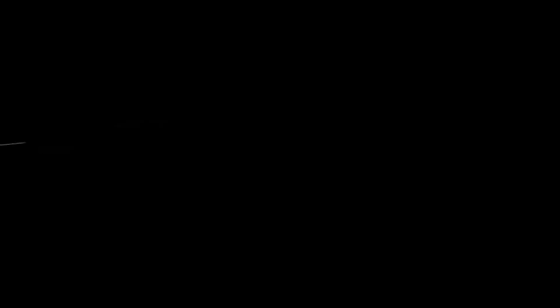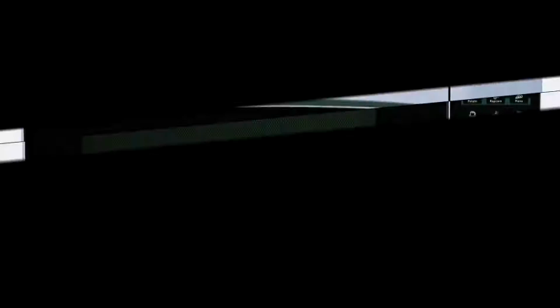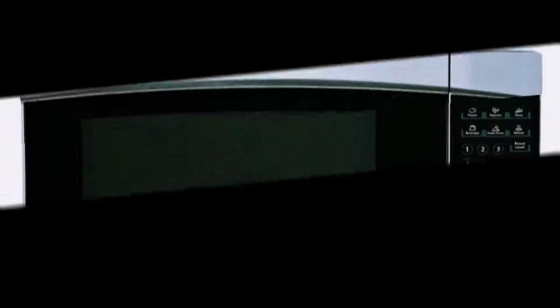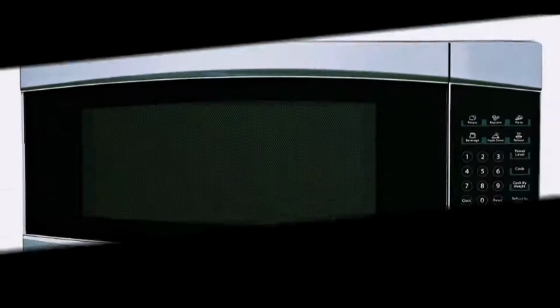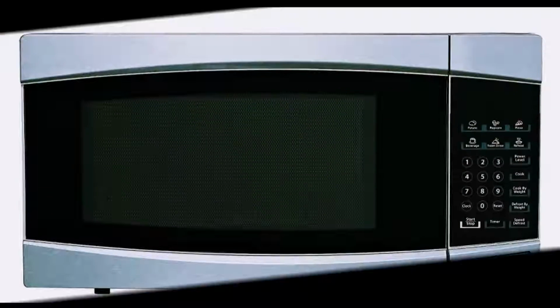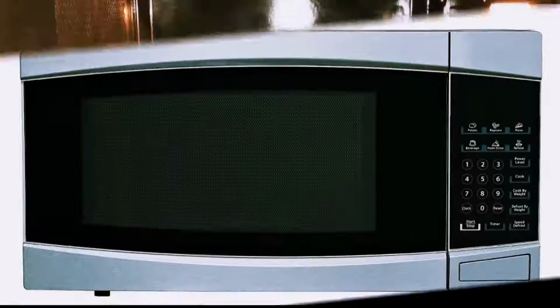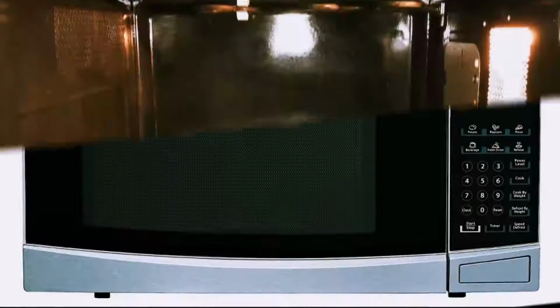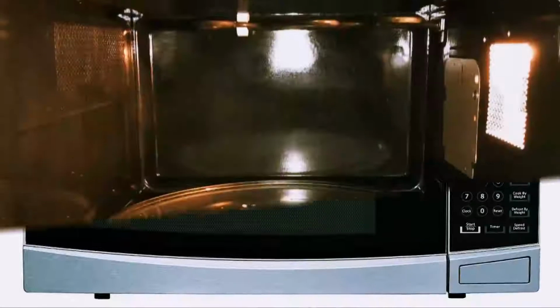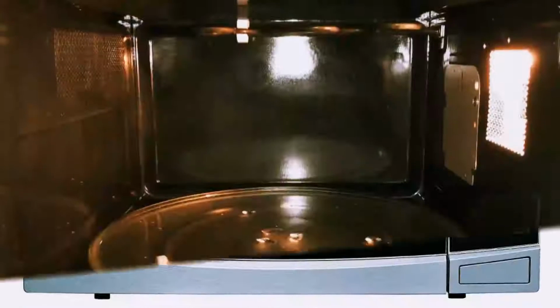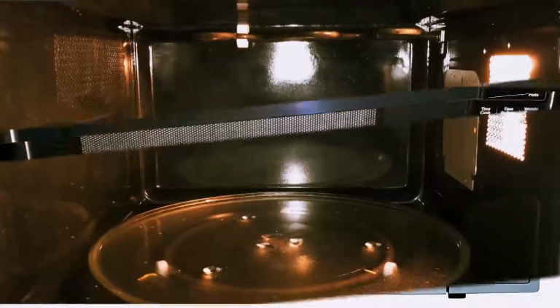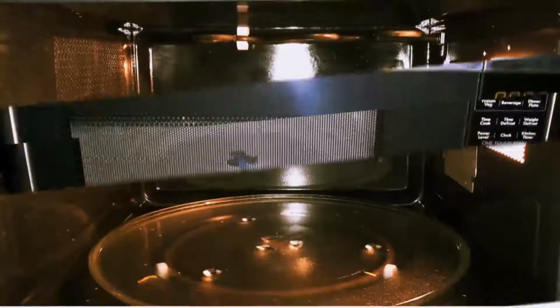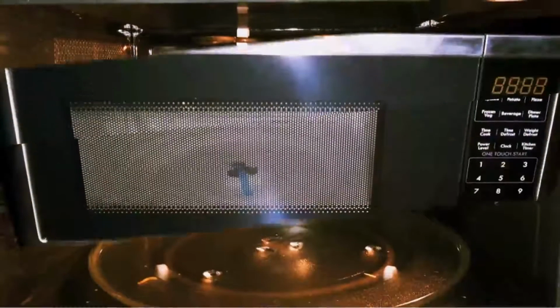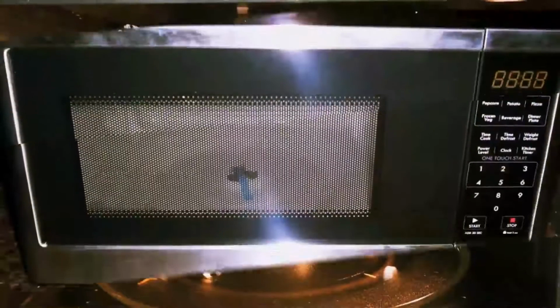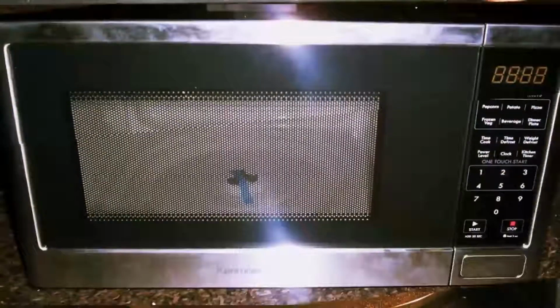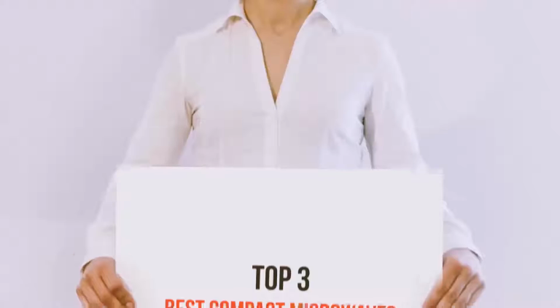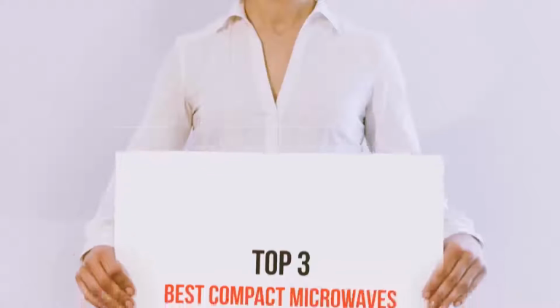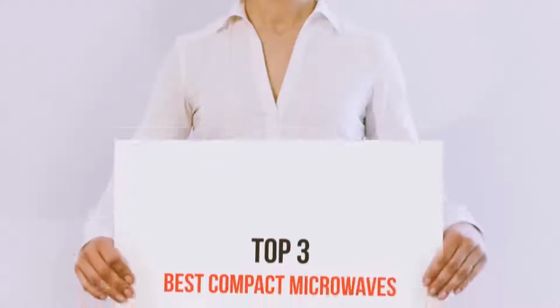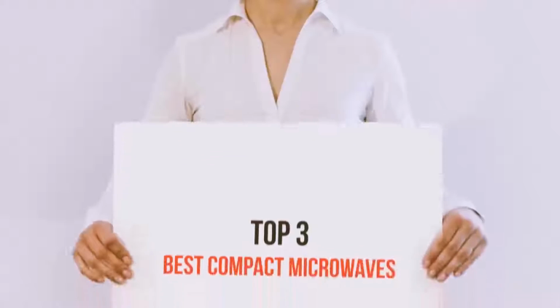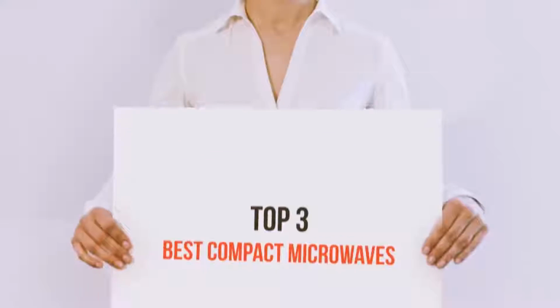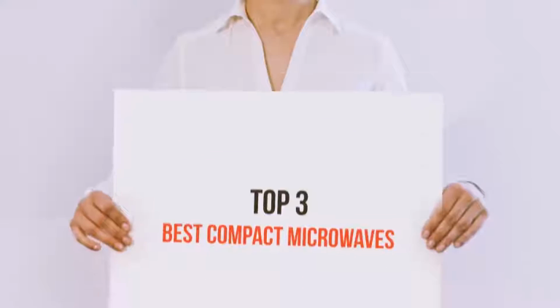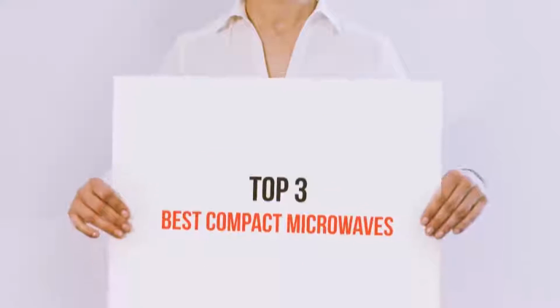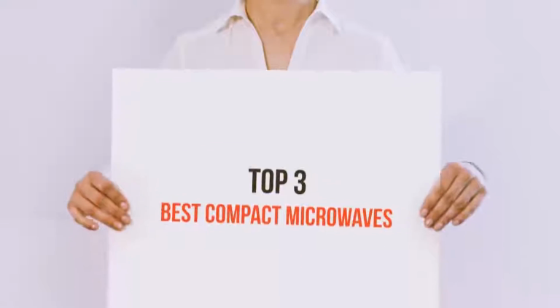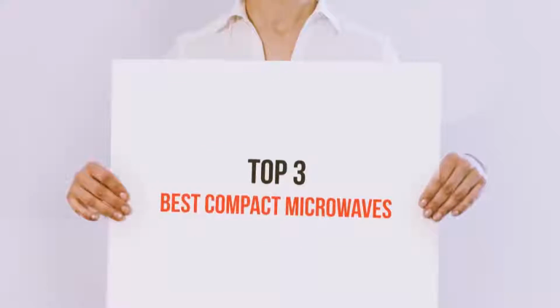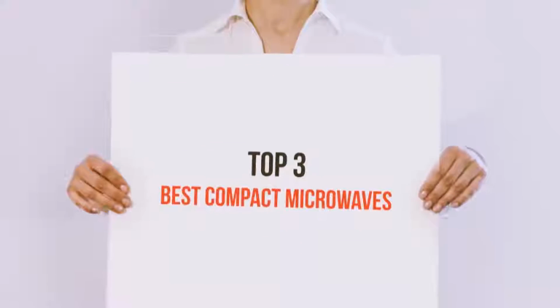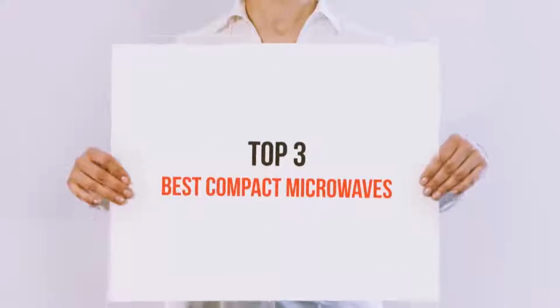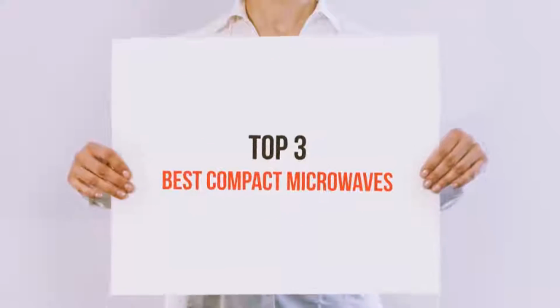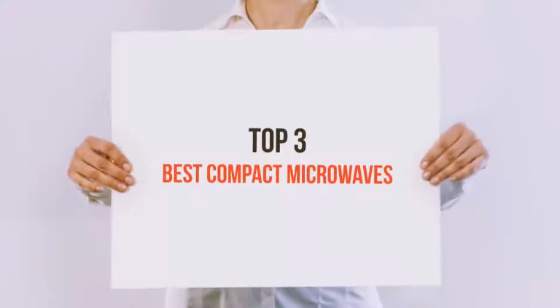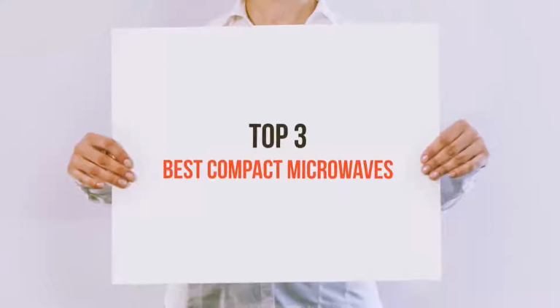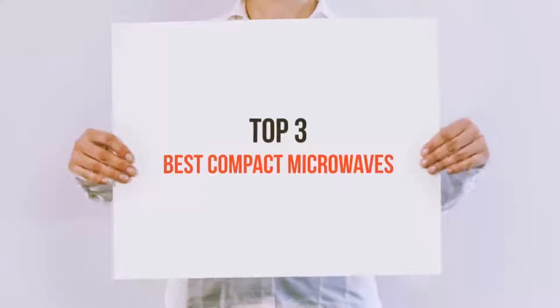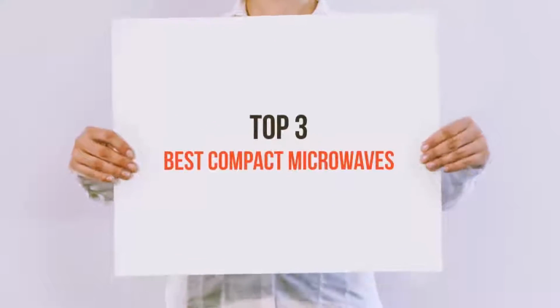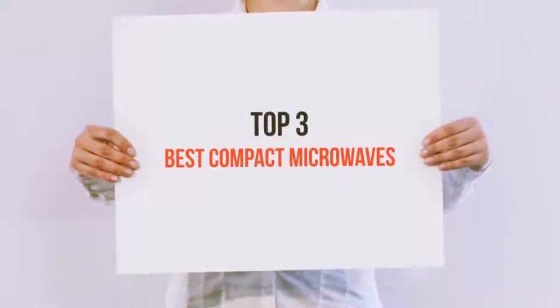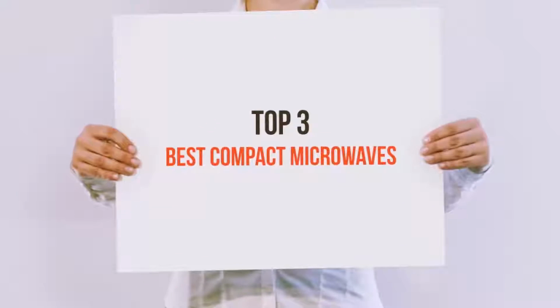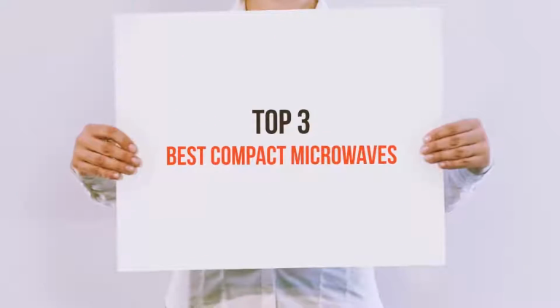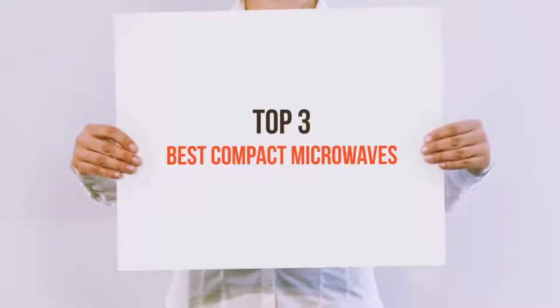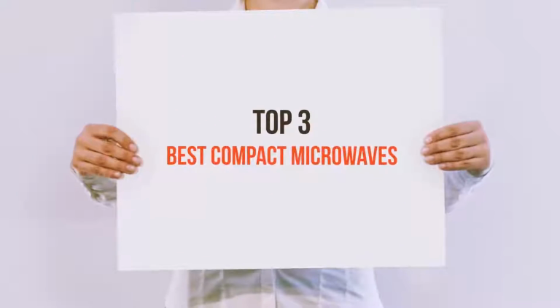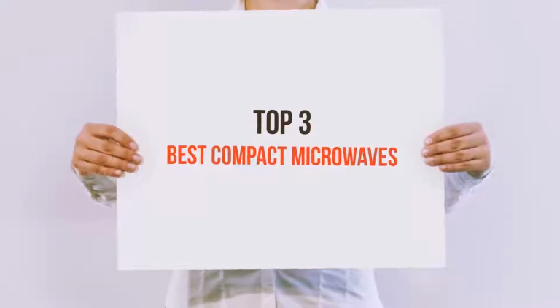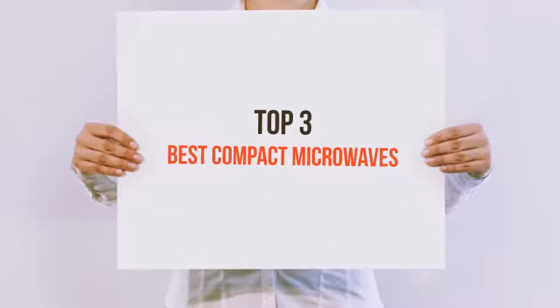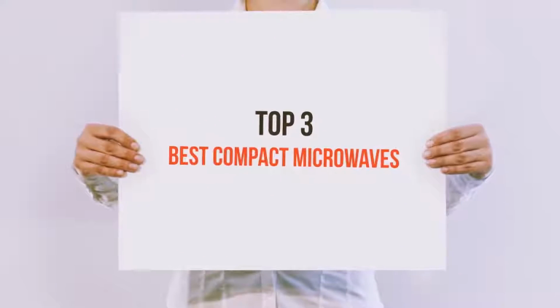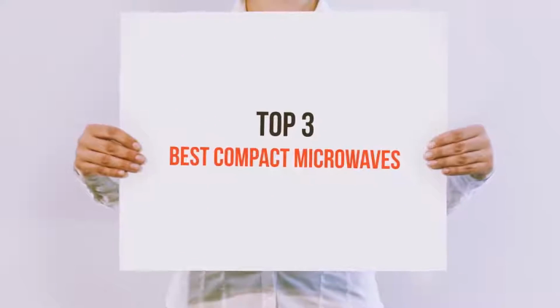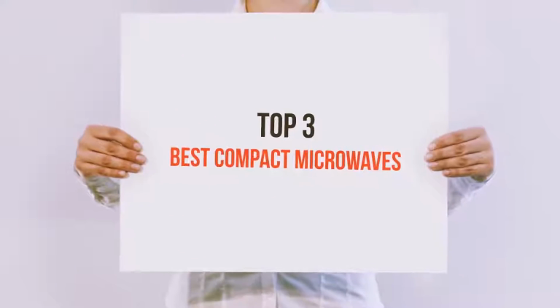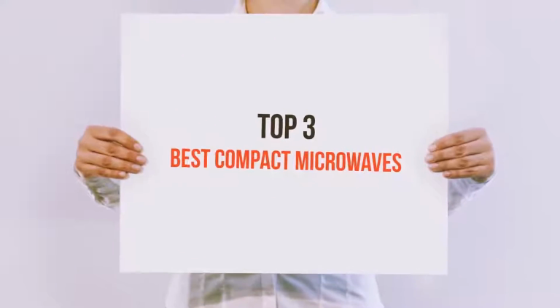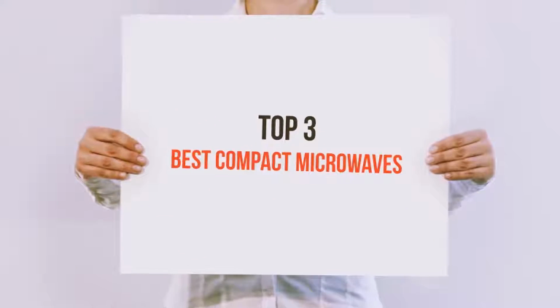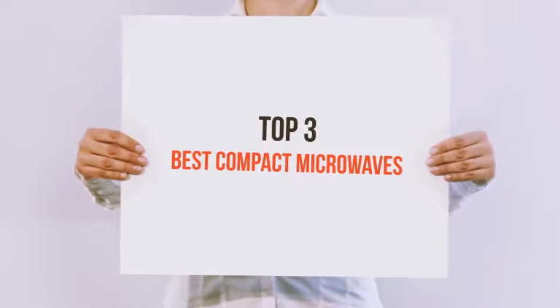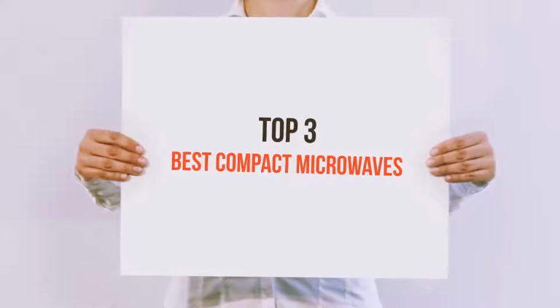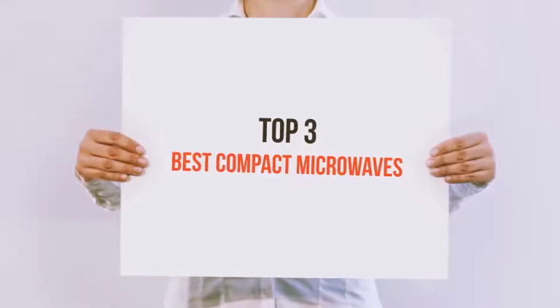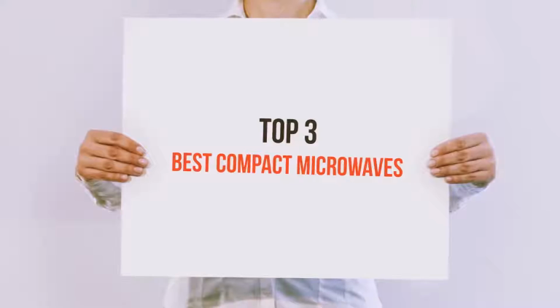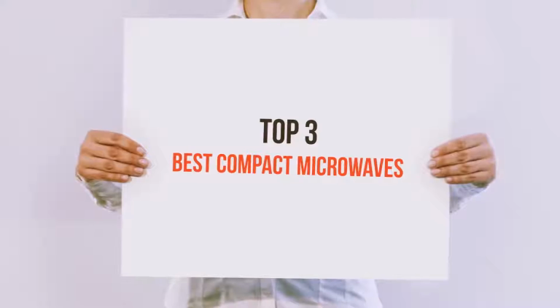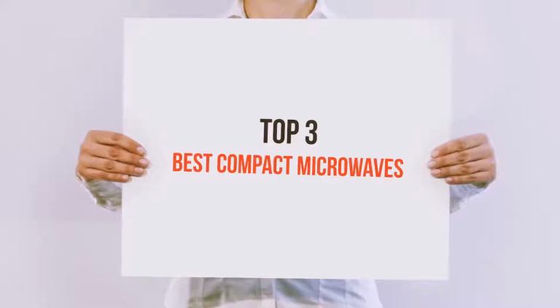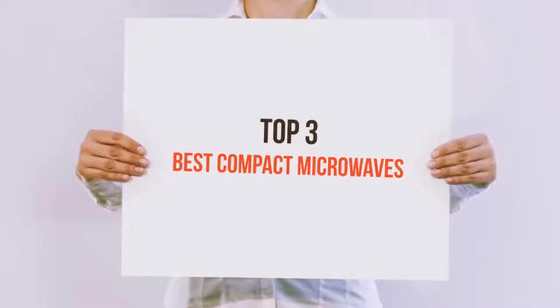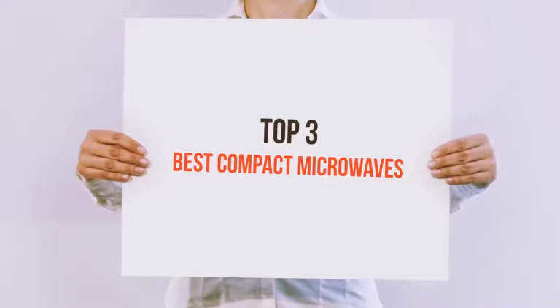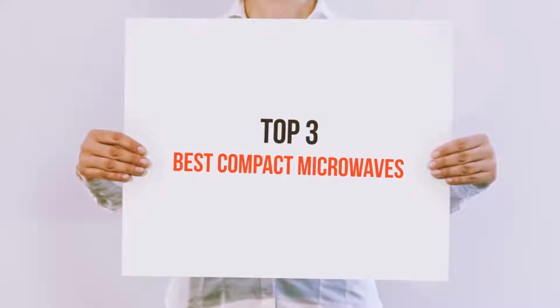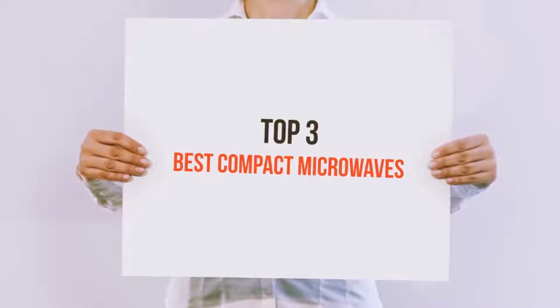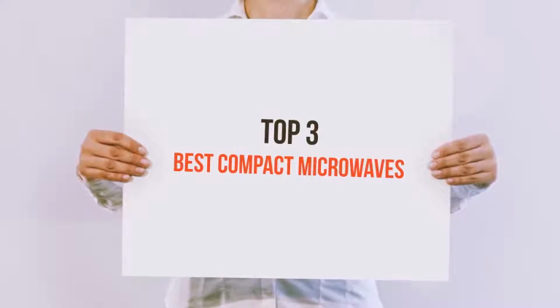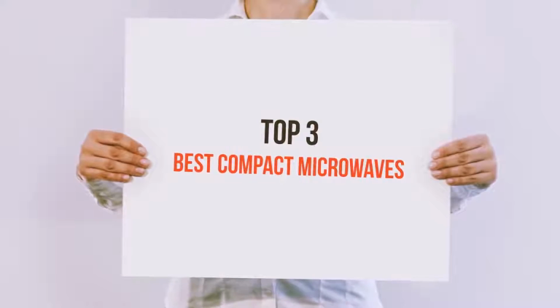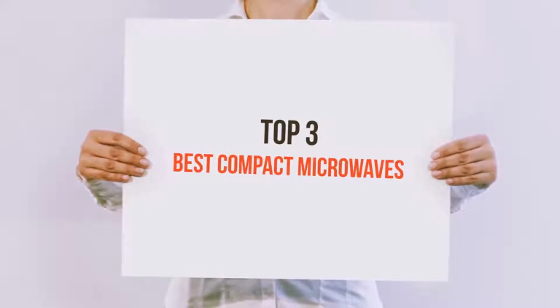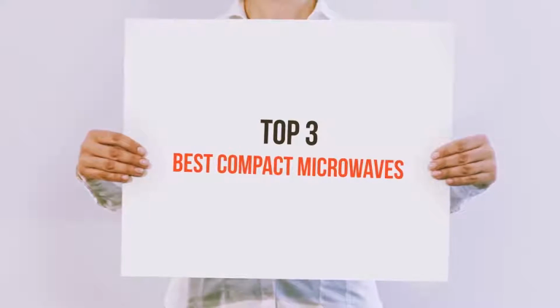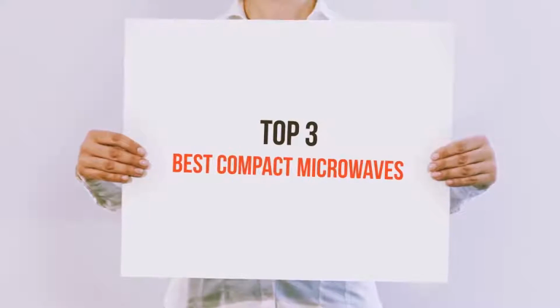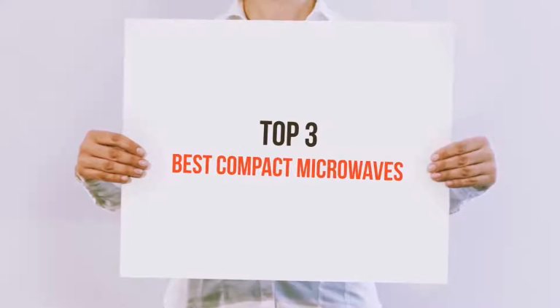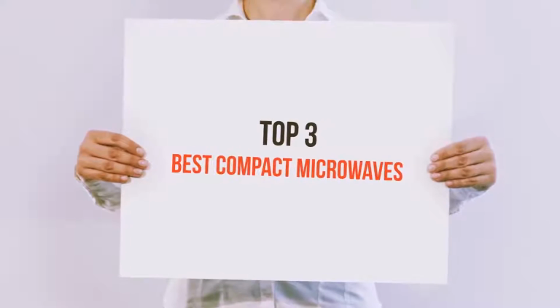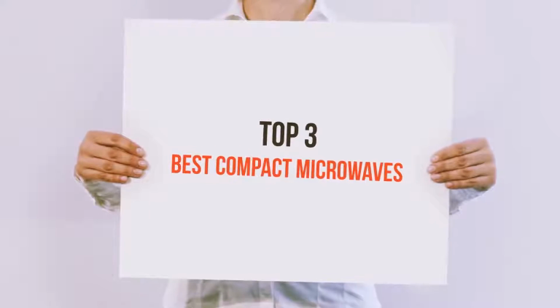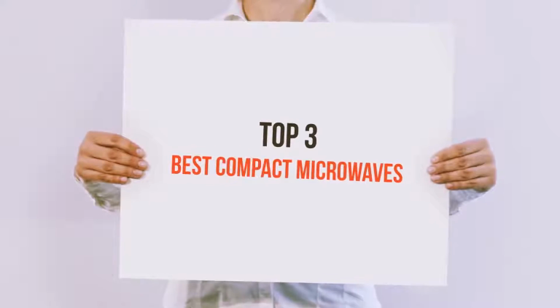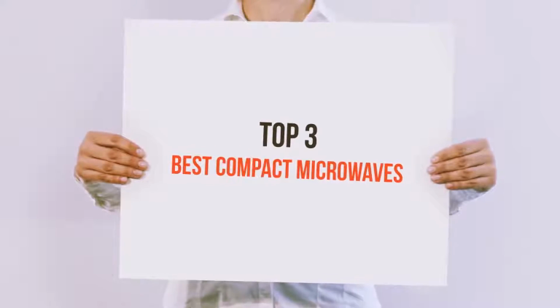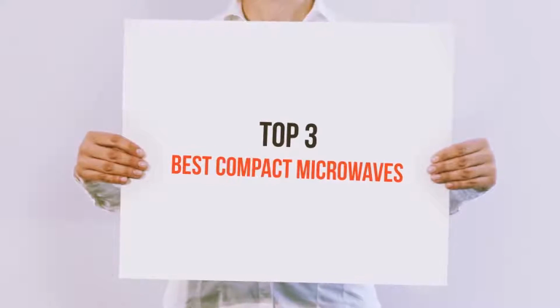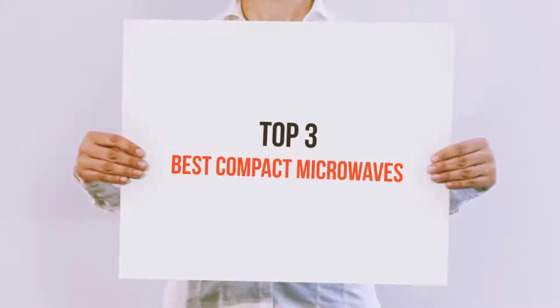Hello guys, welcome back to my channel. Today I'm gonna talk about the top 3 best compact microwaves.